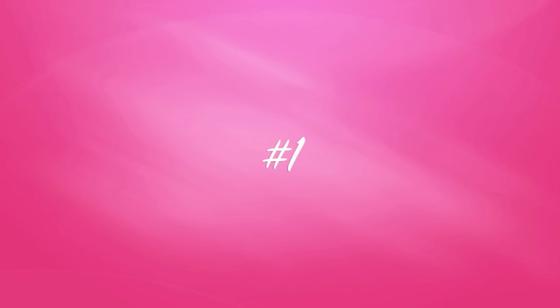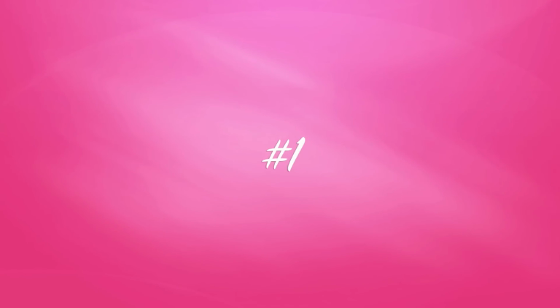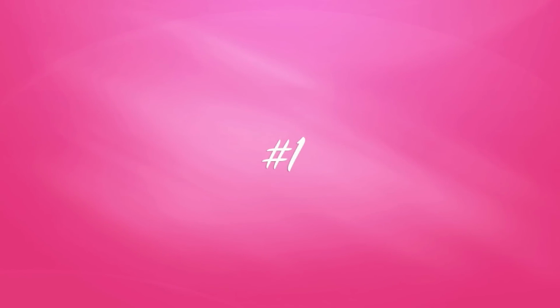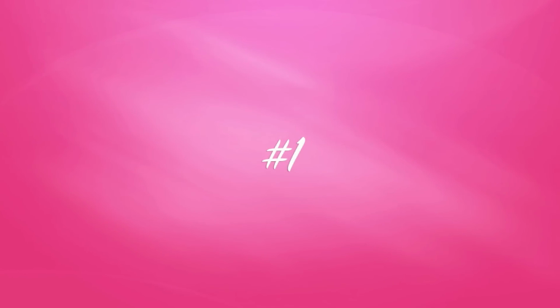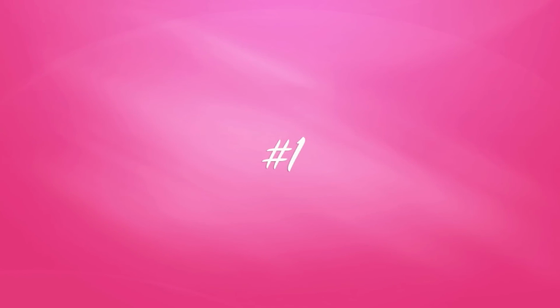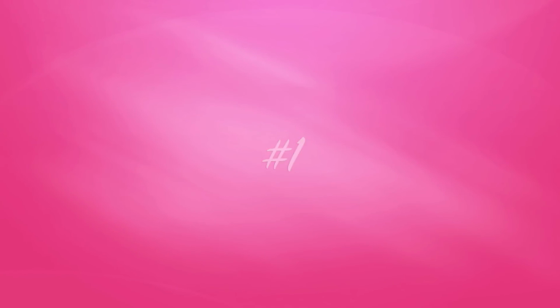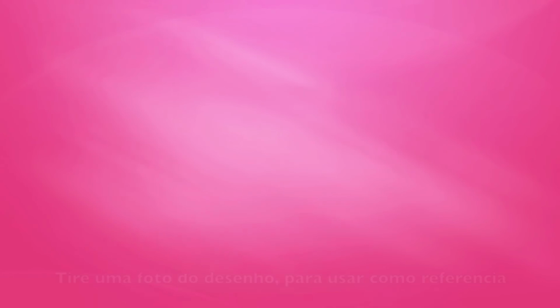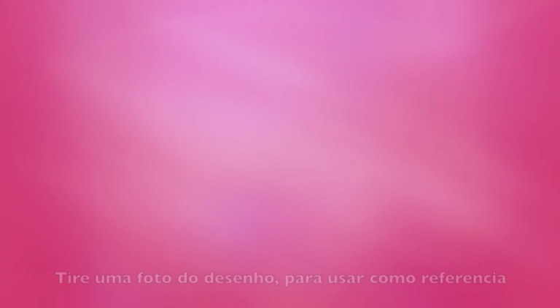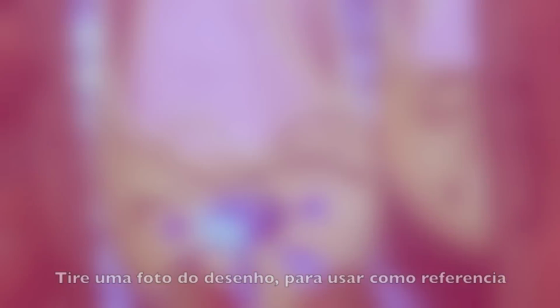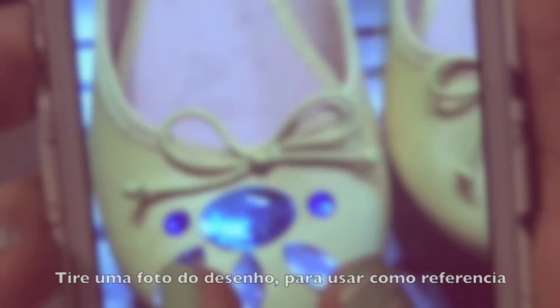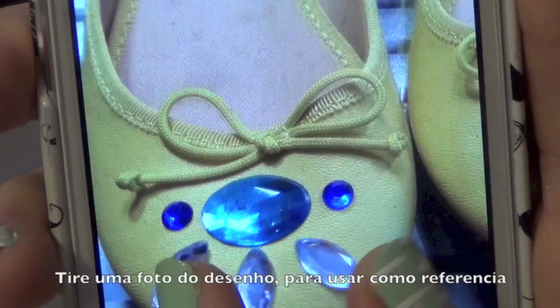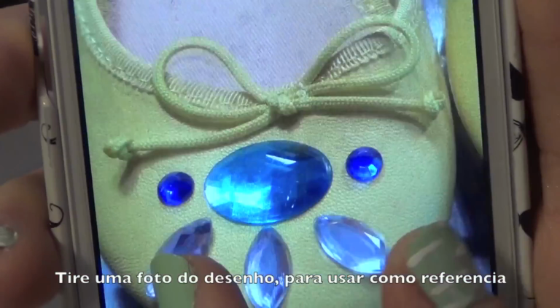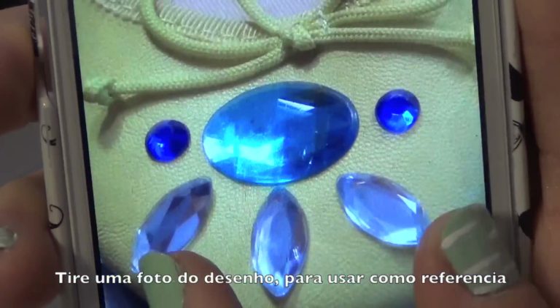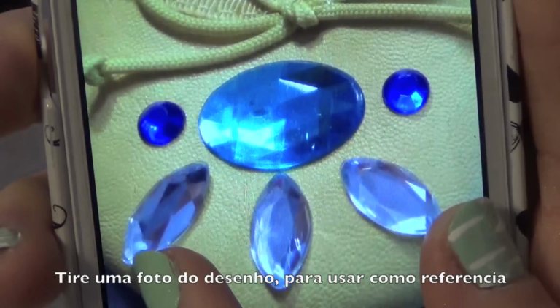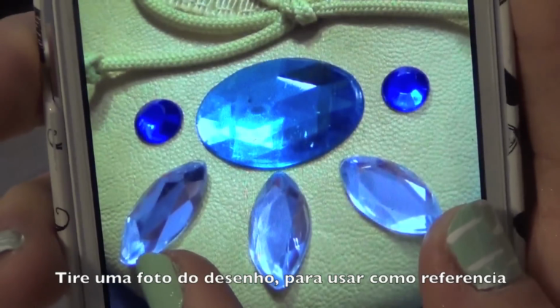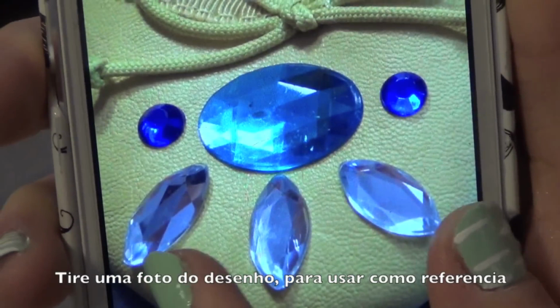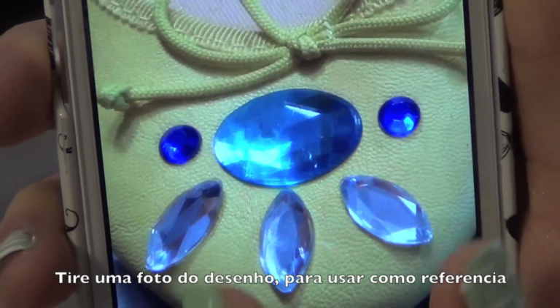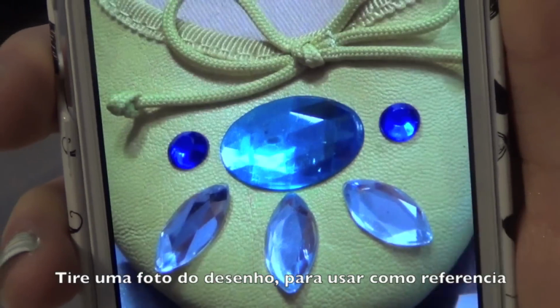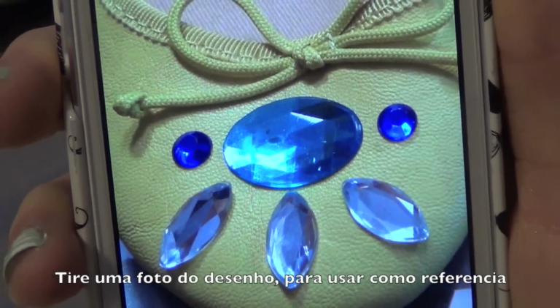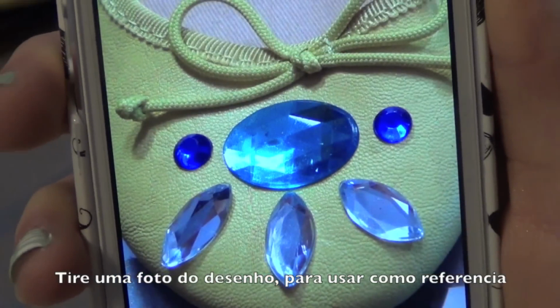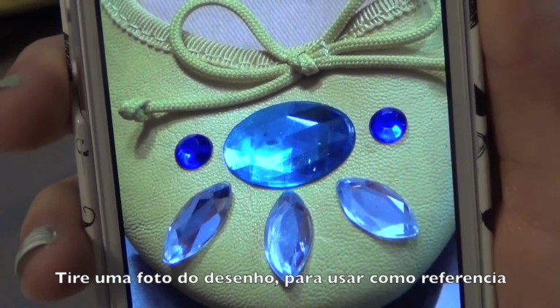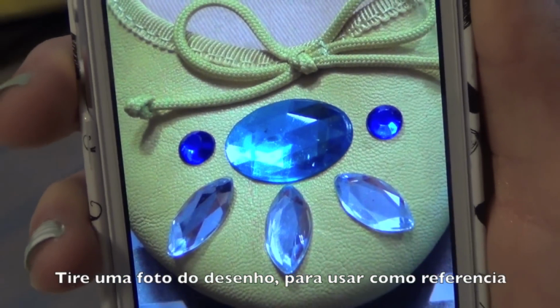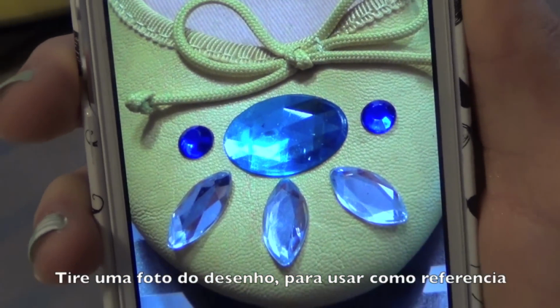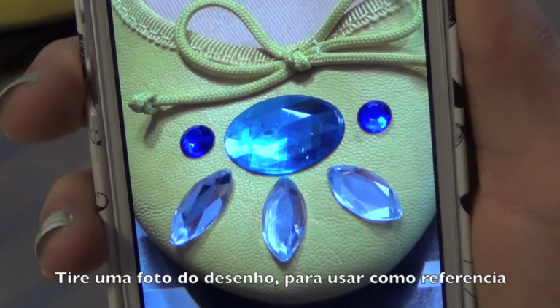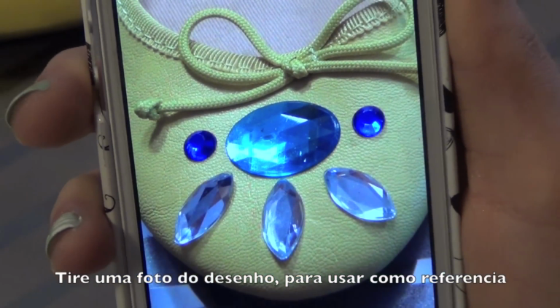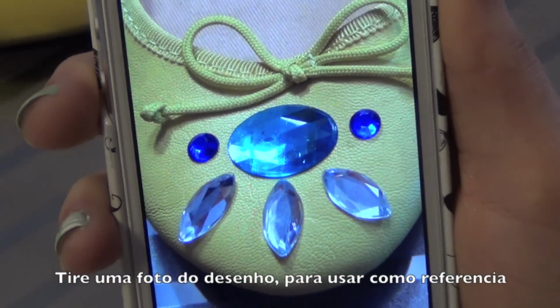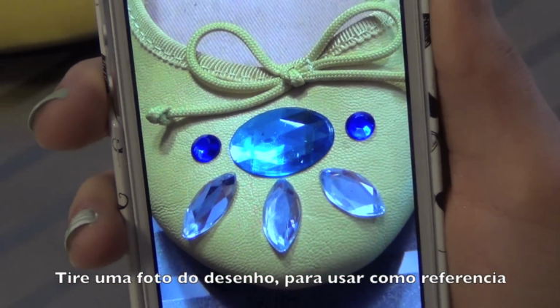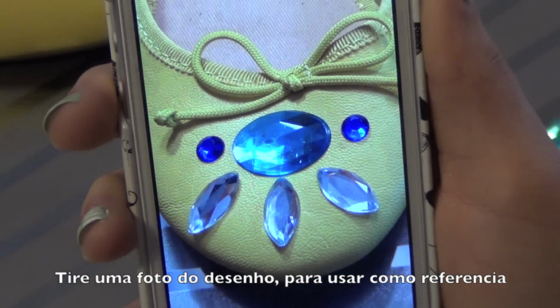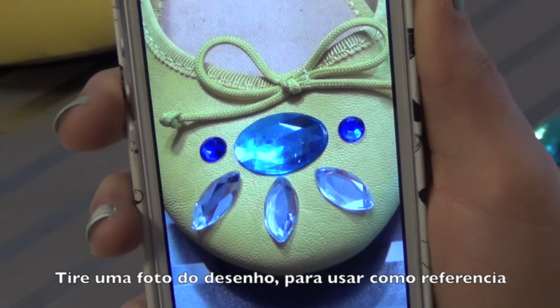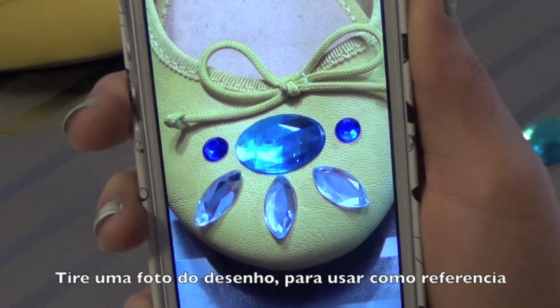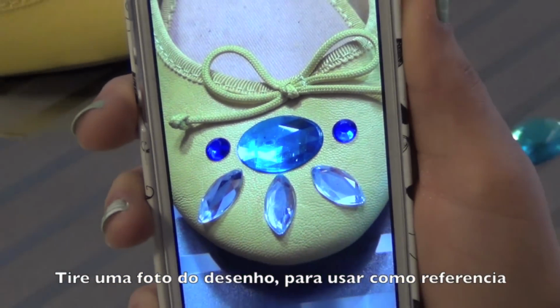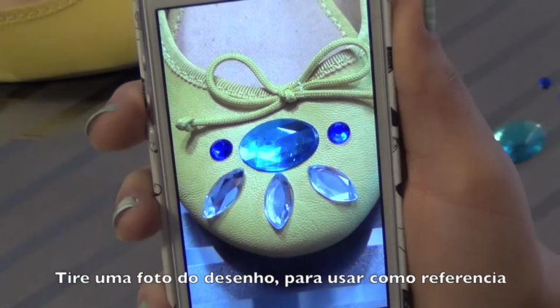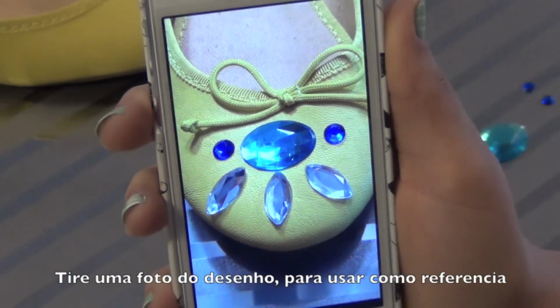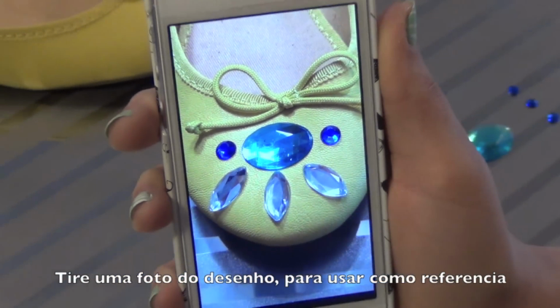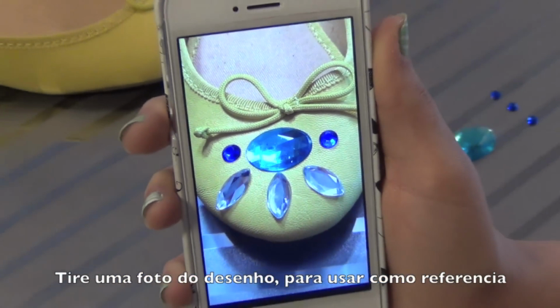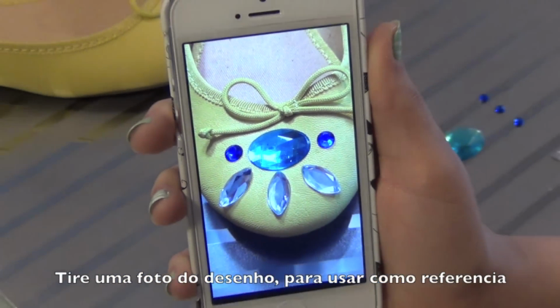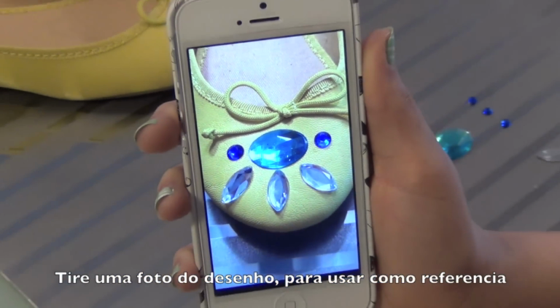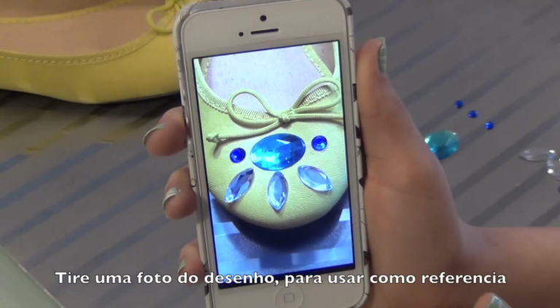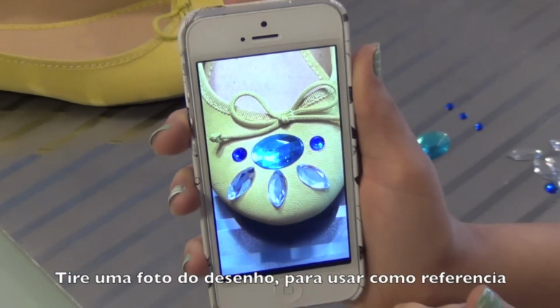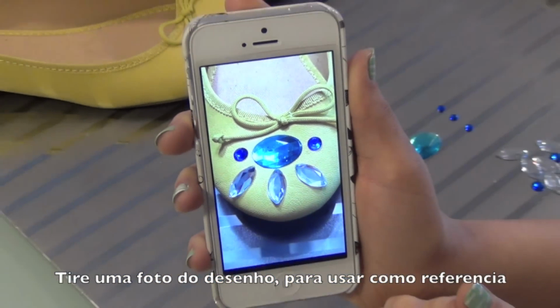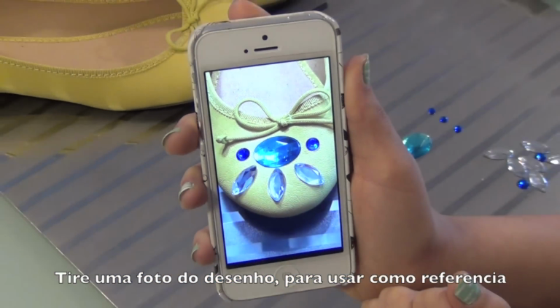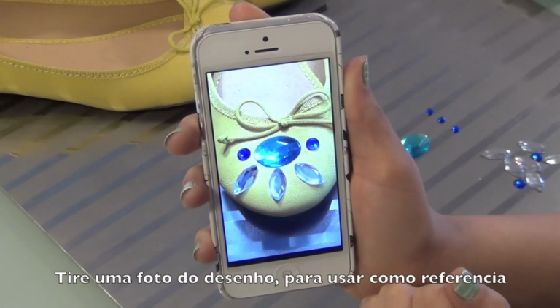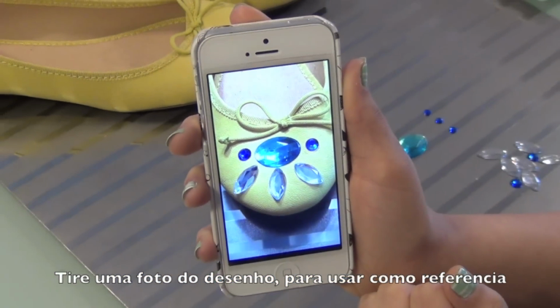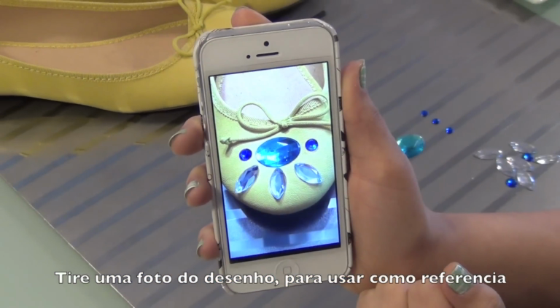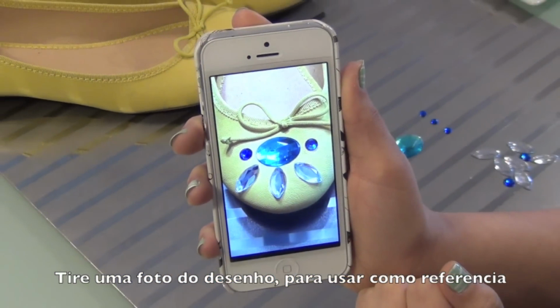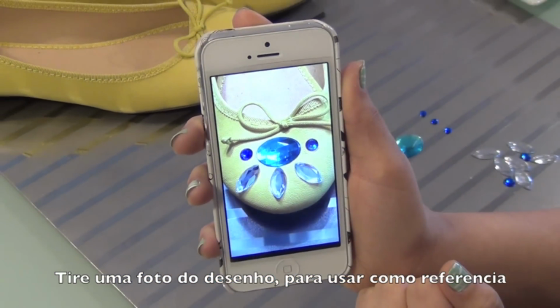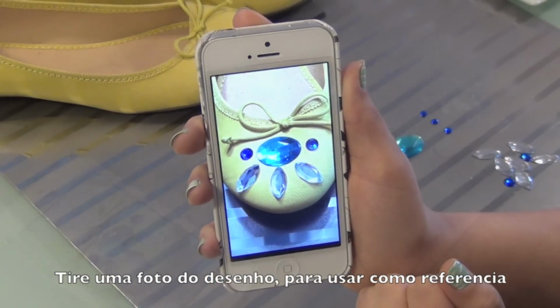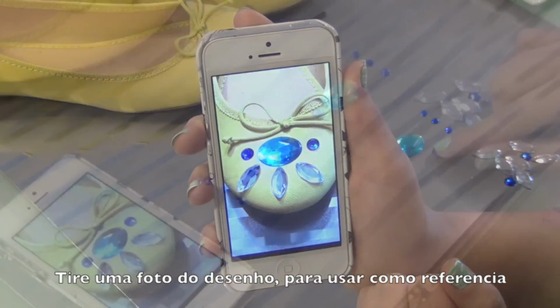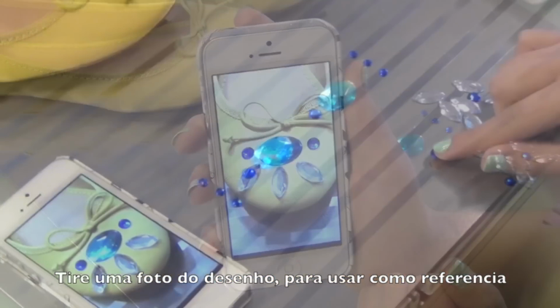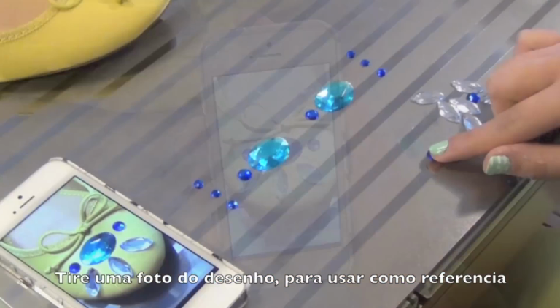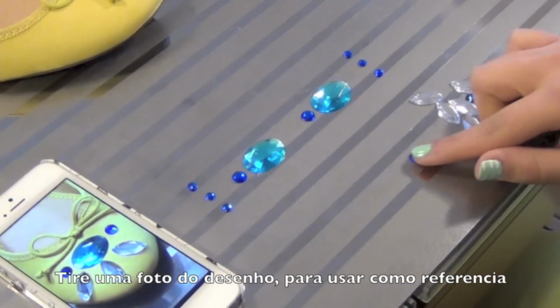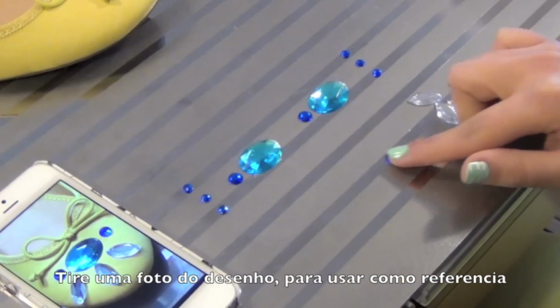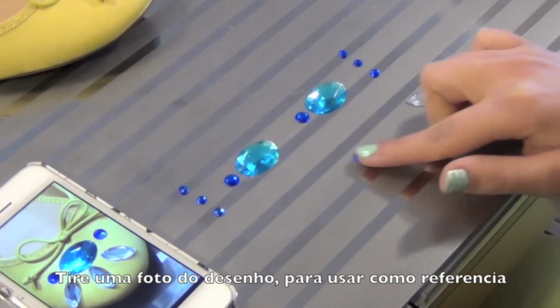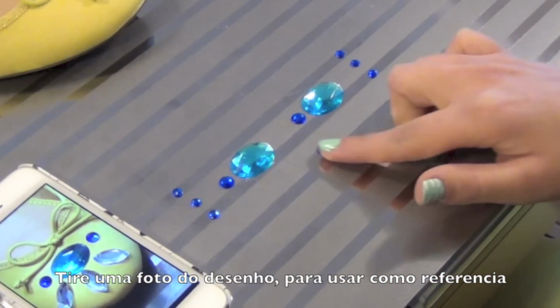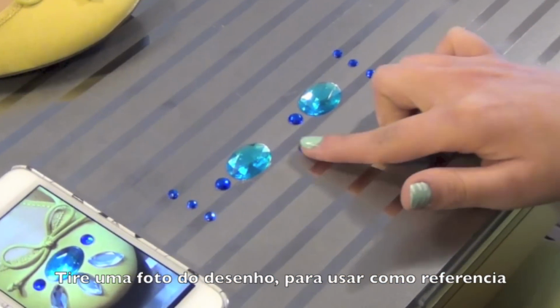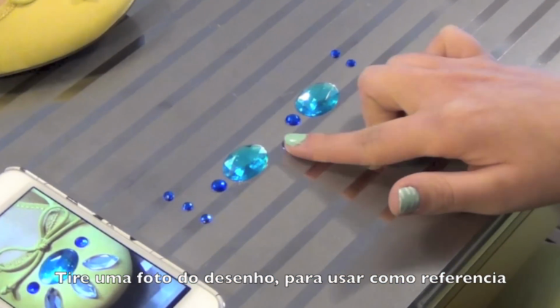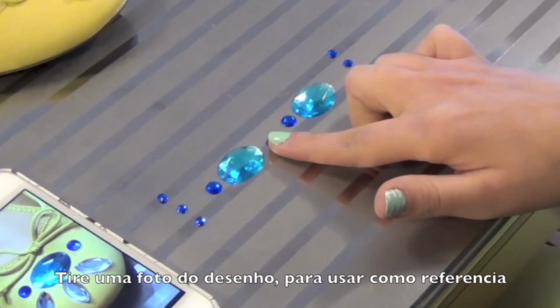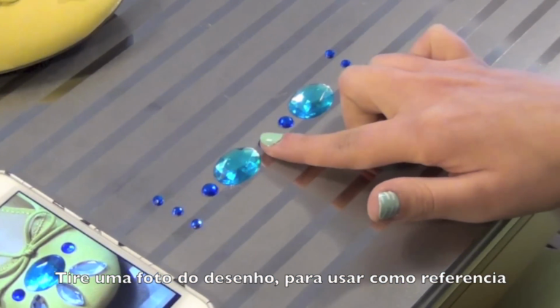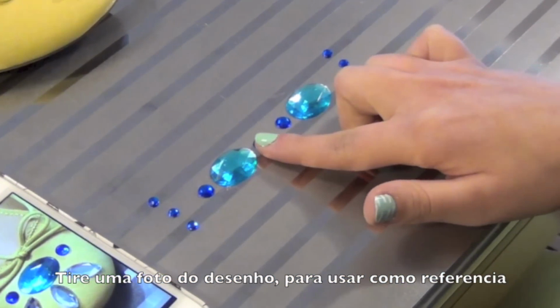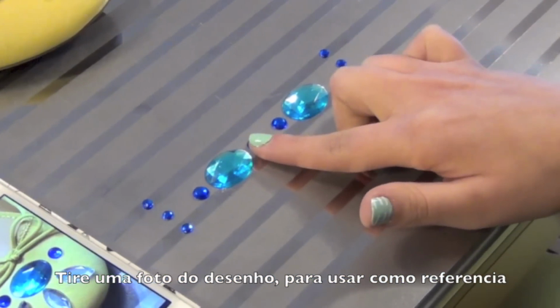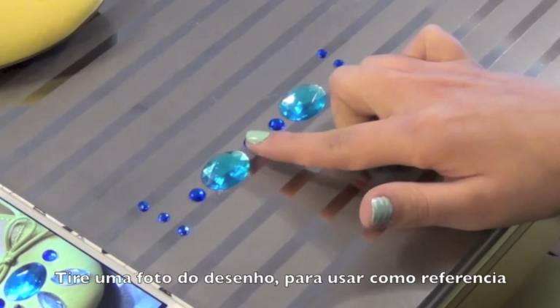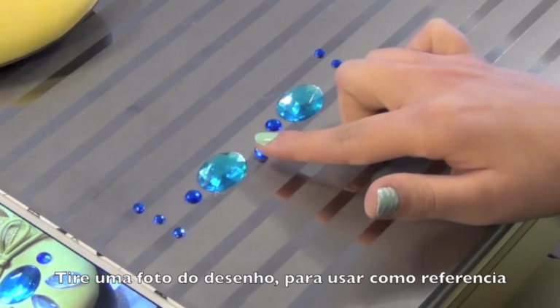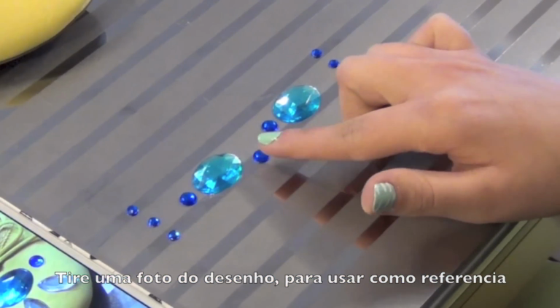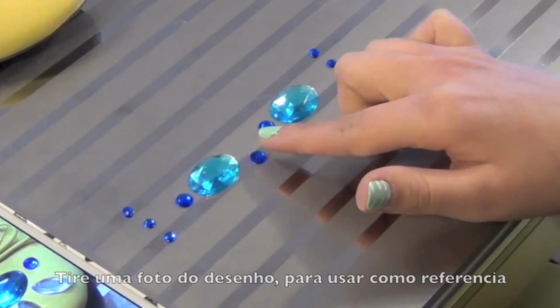Step 1. Take a picture of how you want your design to look before you start, so you know exactly where you want to place the jewels.